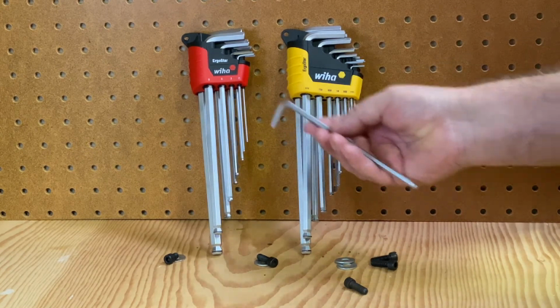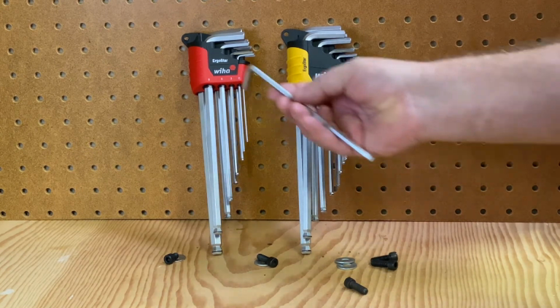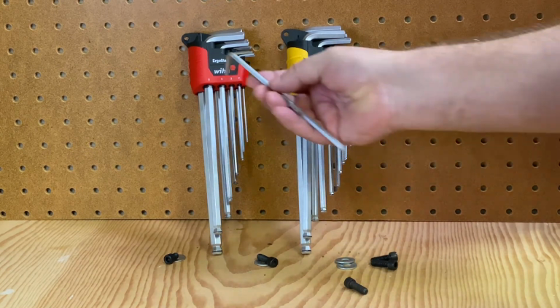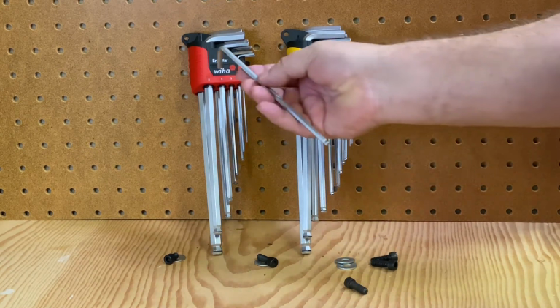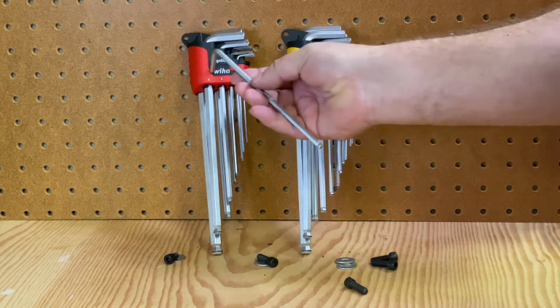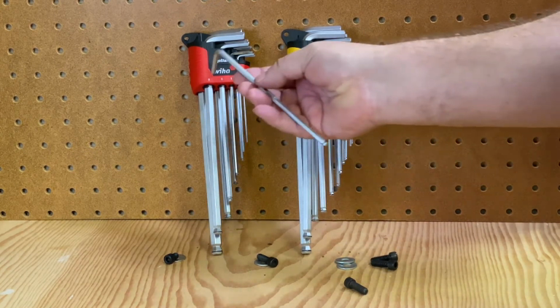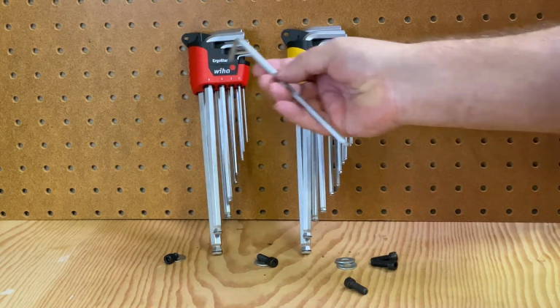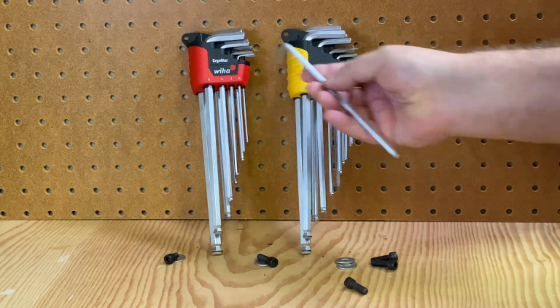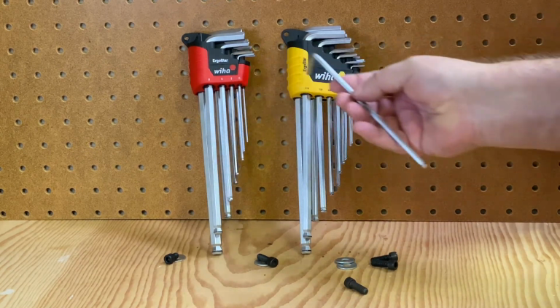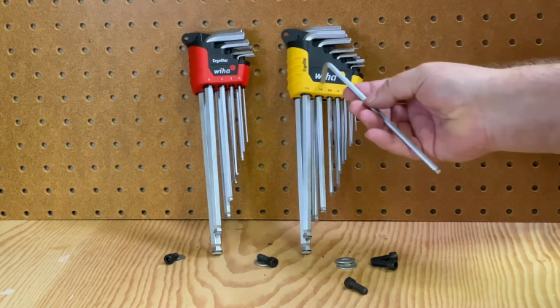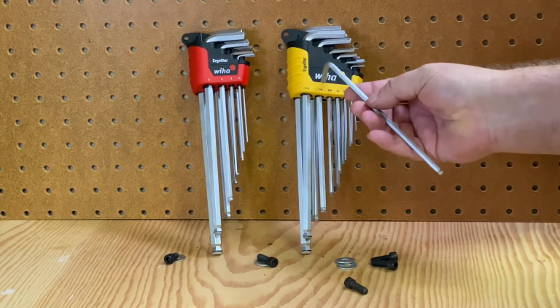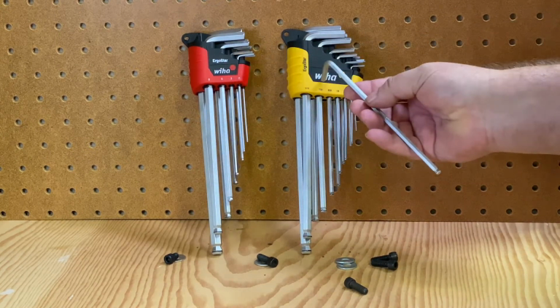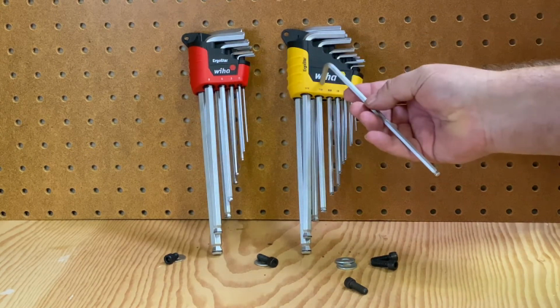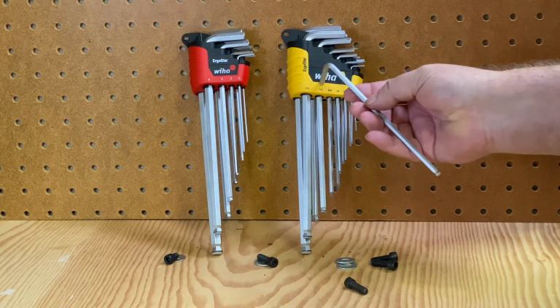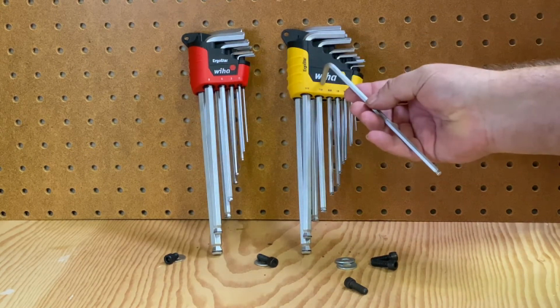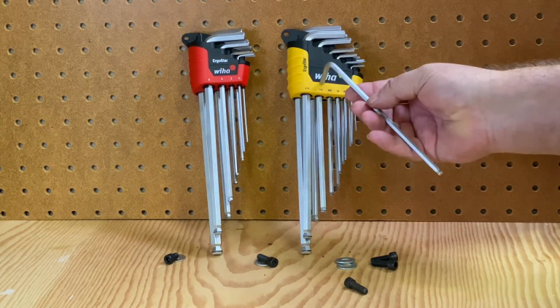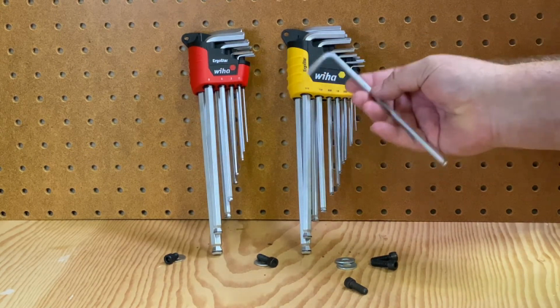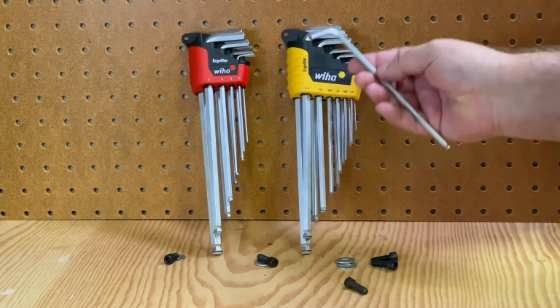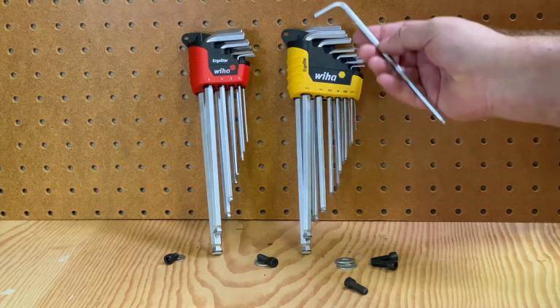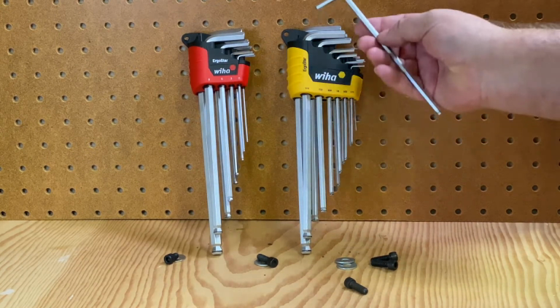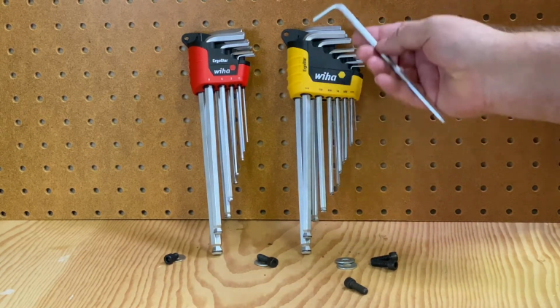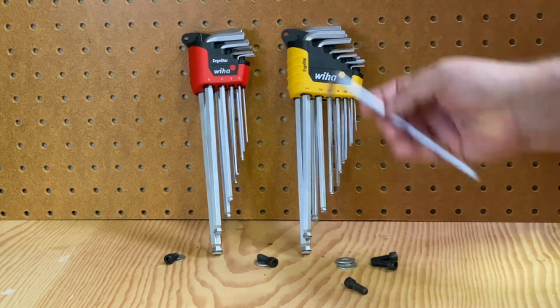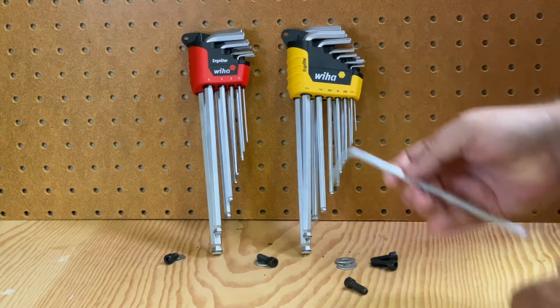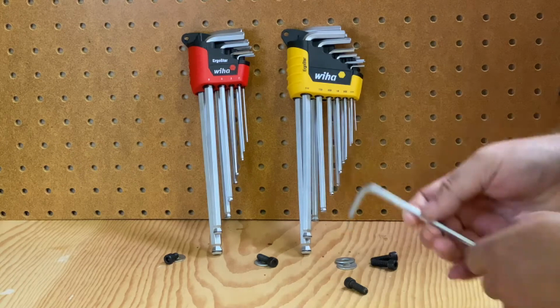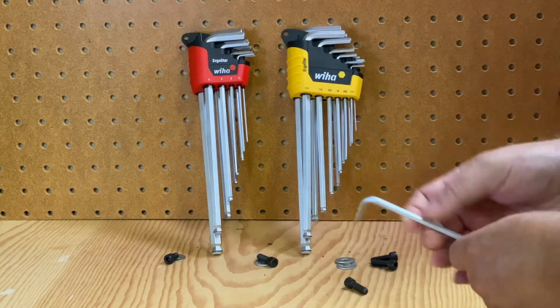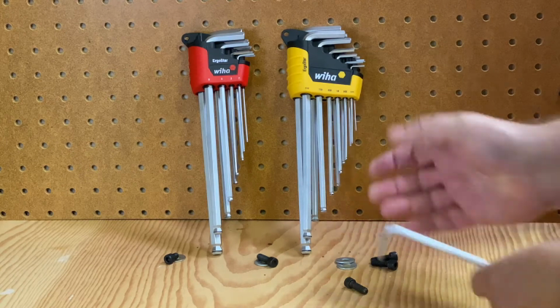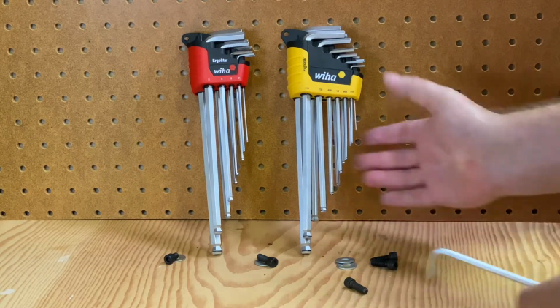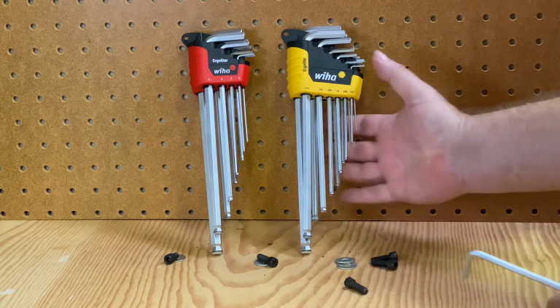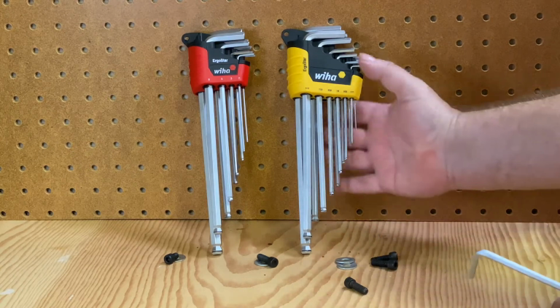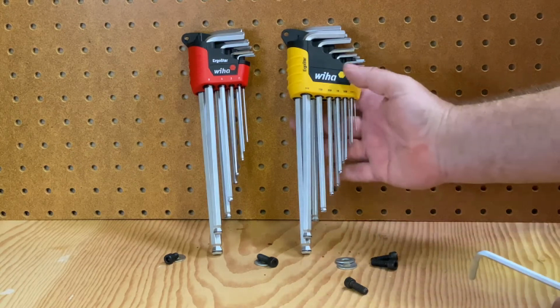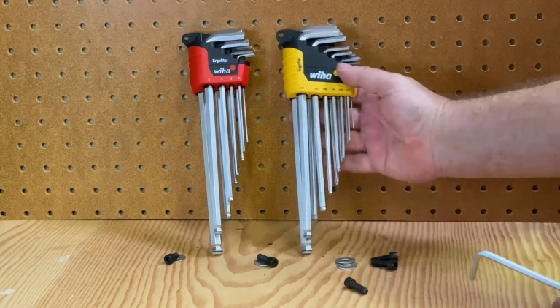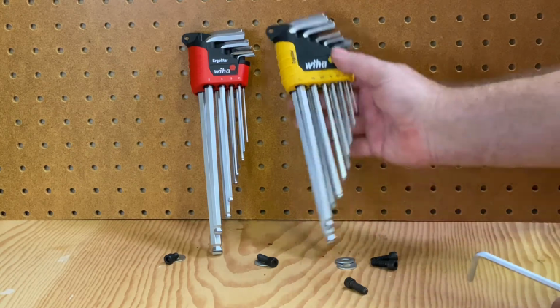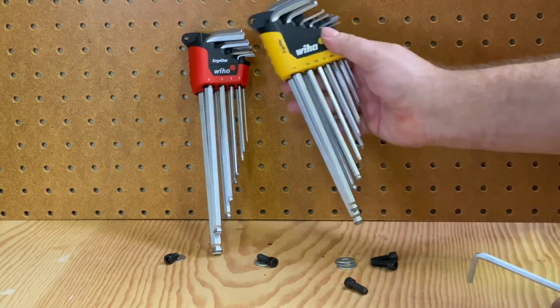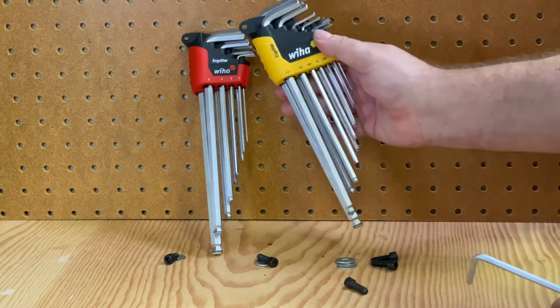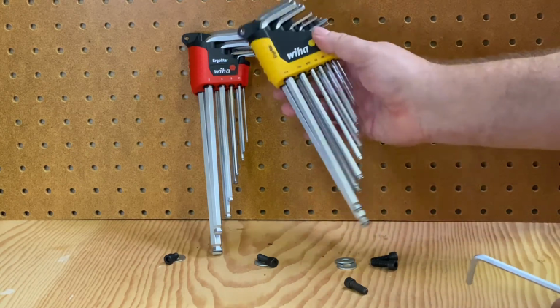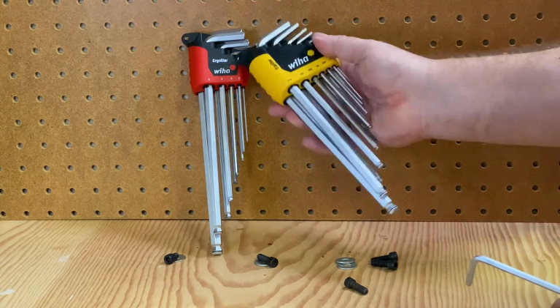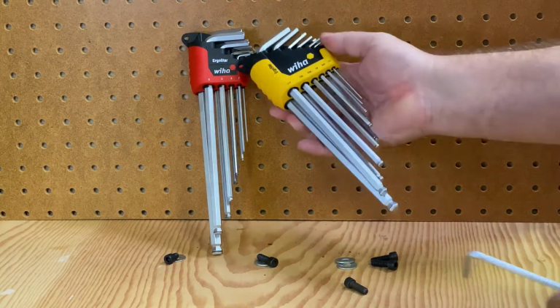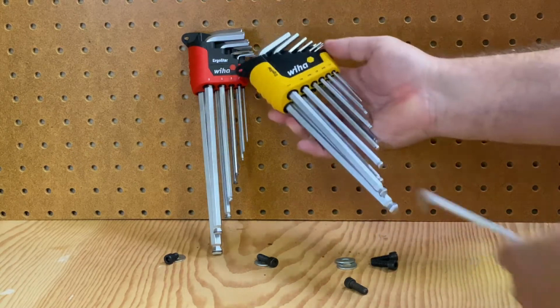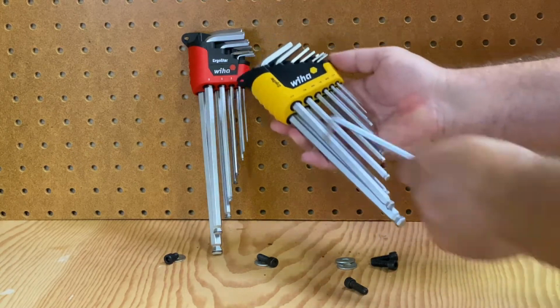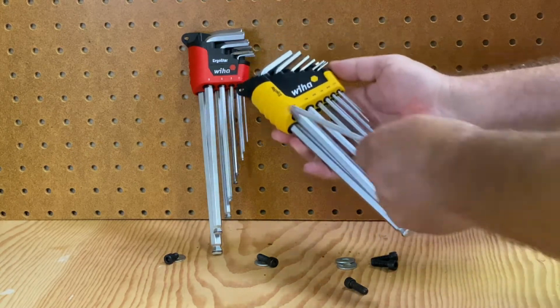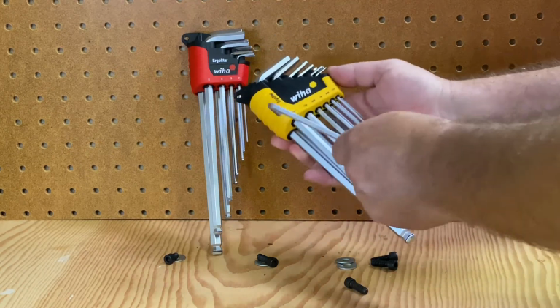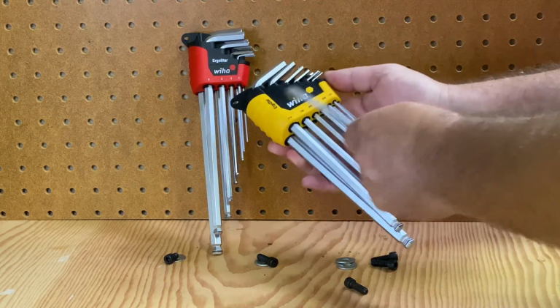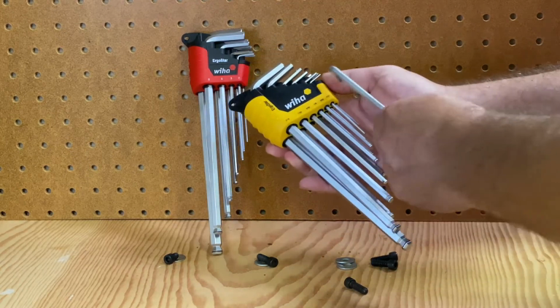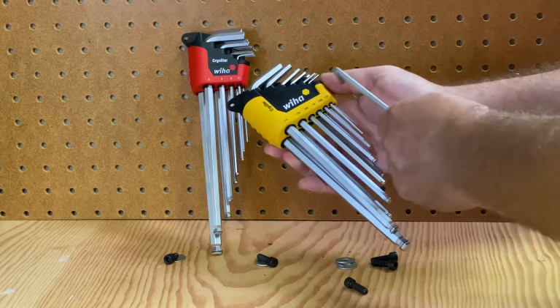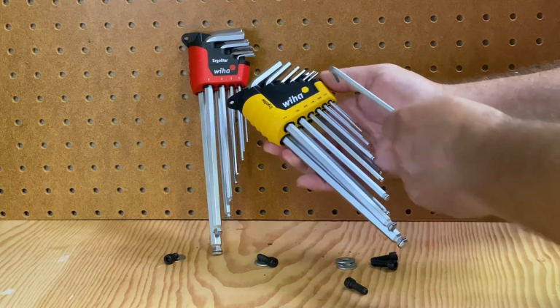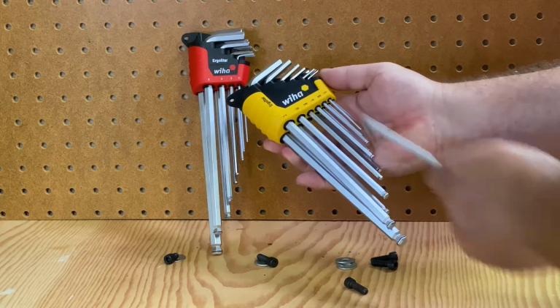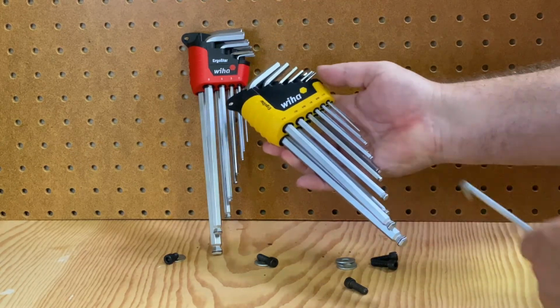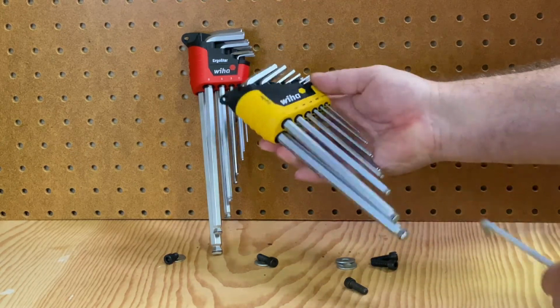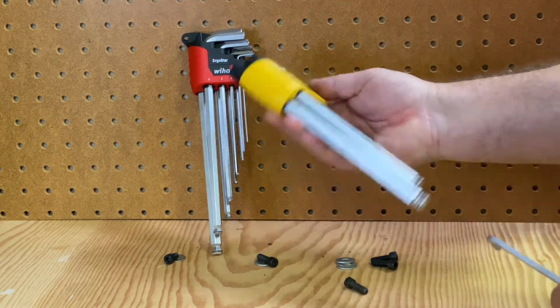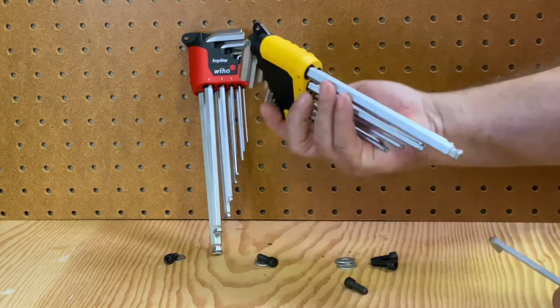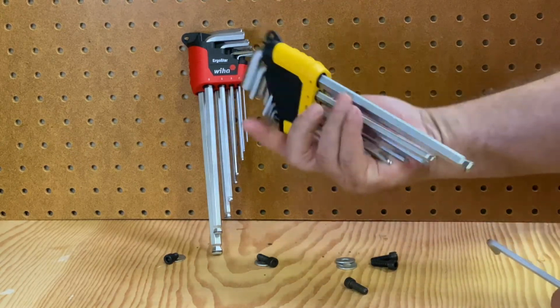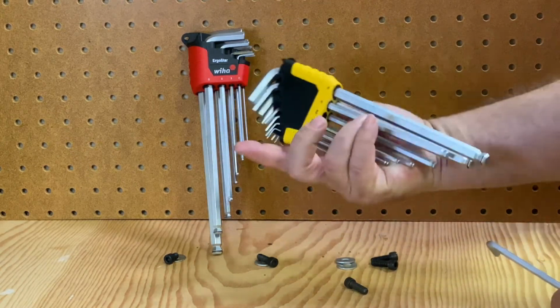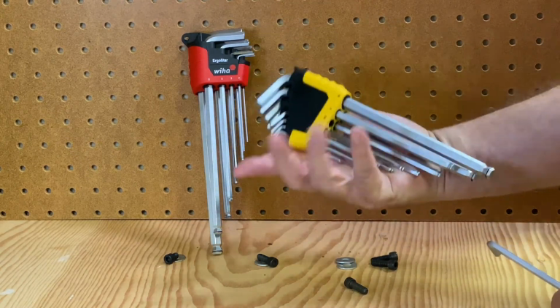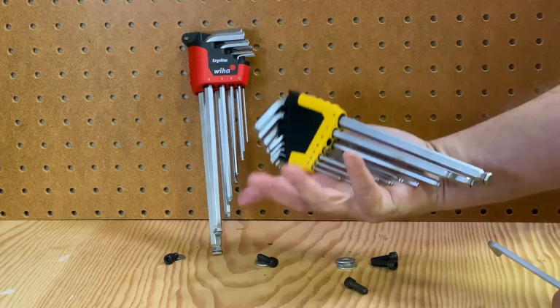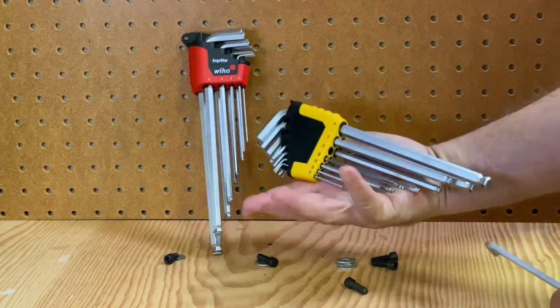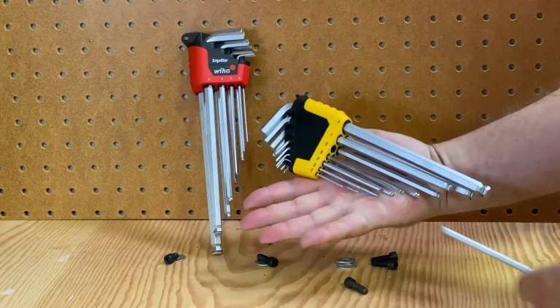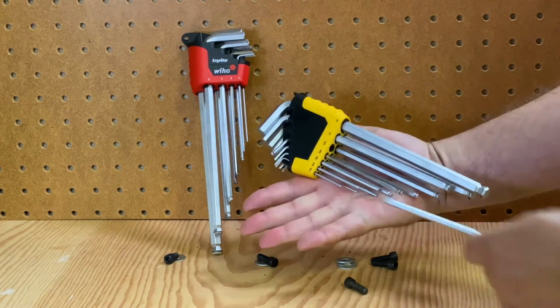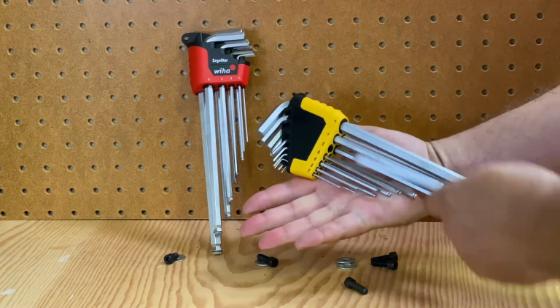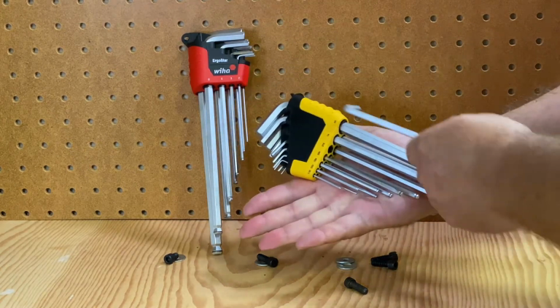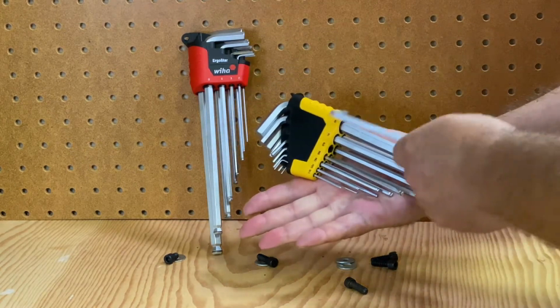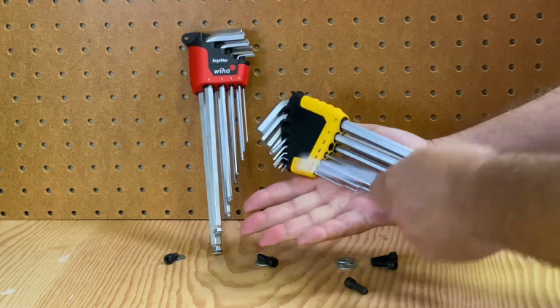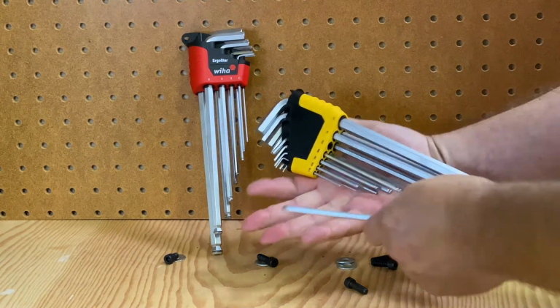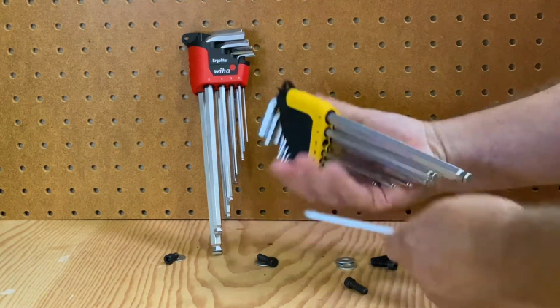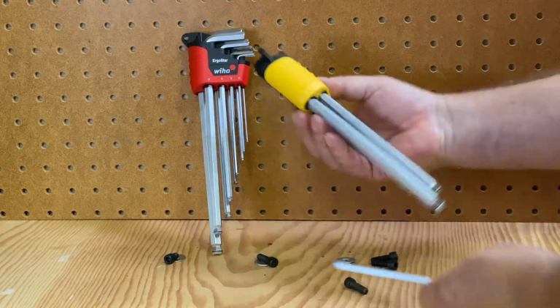It's in a nice little carrying case so you have everything all in one. On one side you have part of it marked, and on the other side you have the rest.